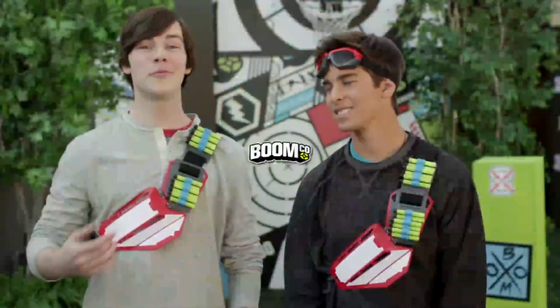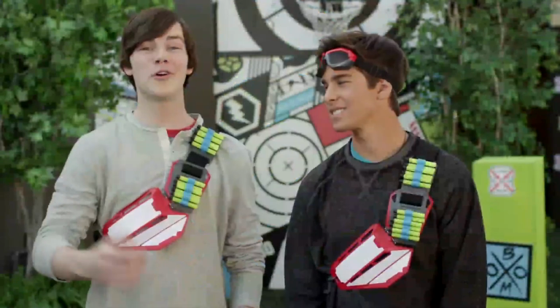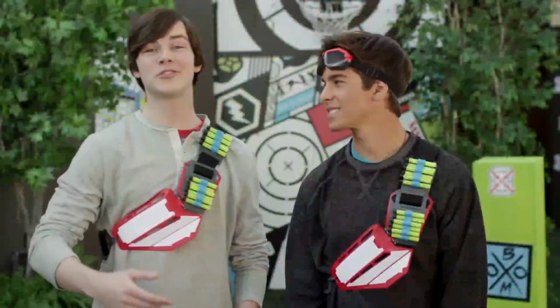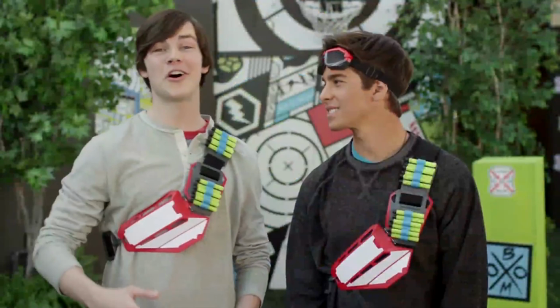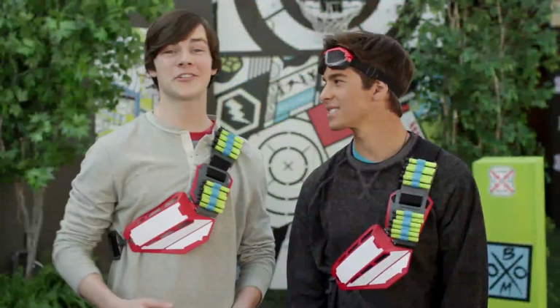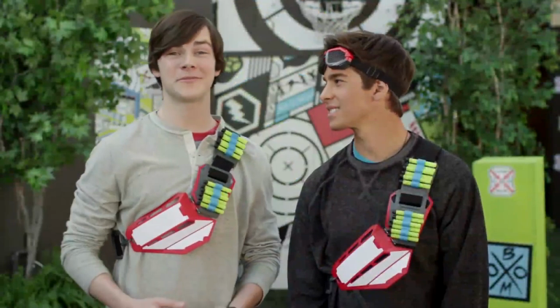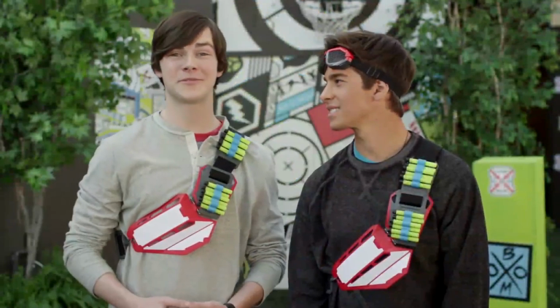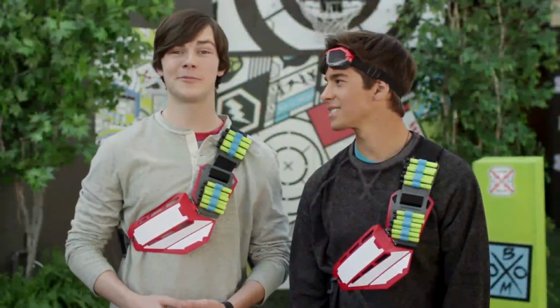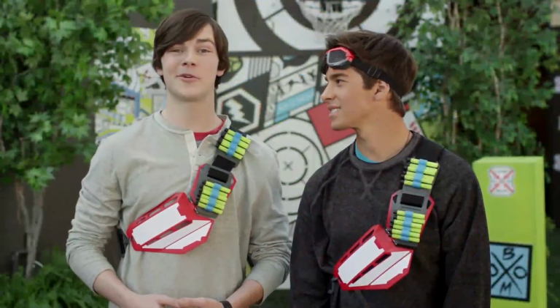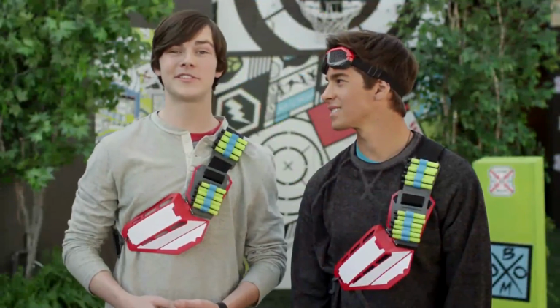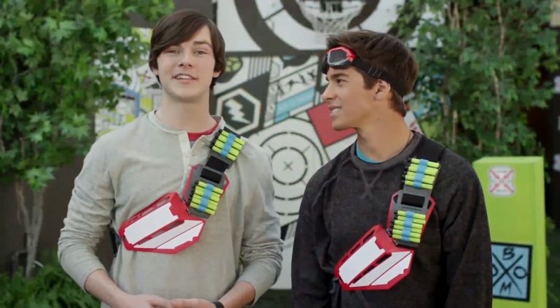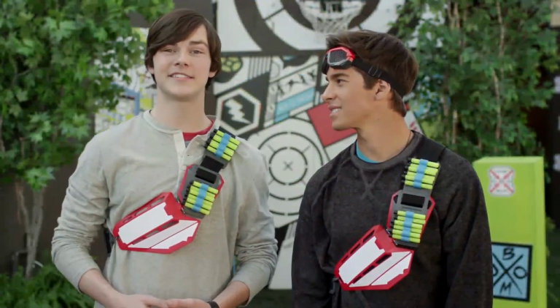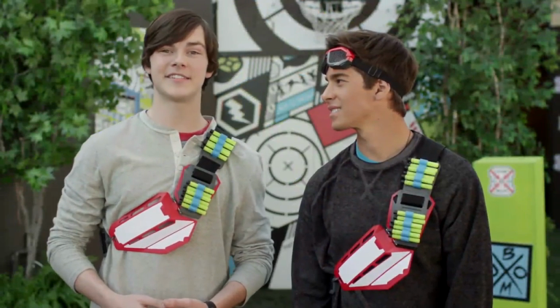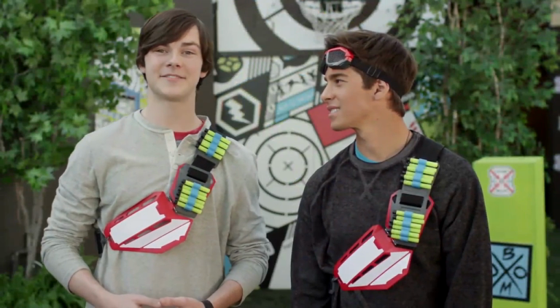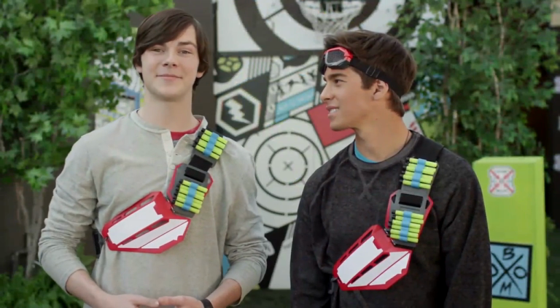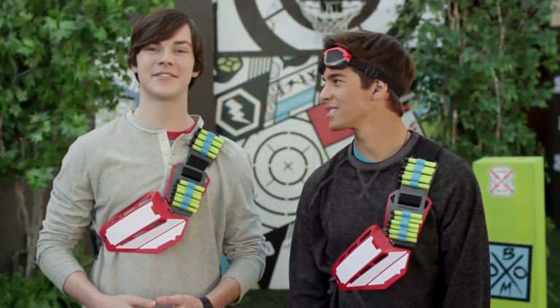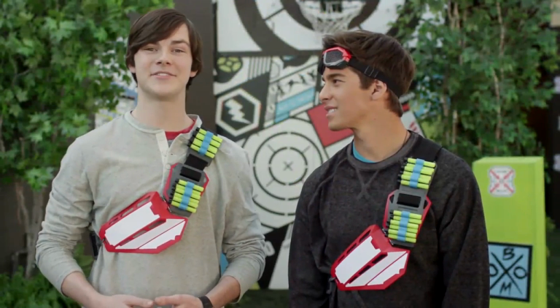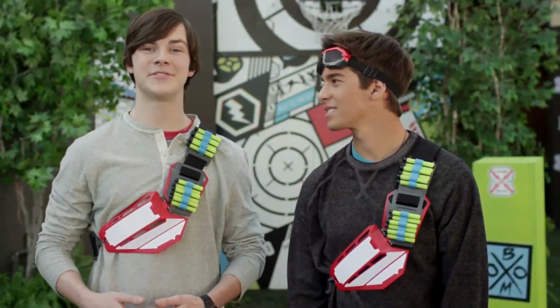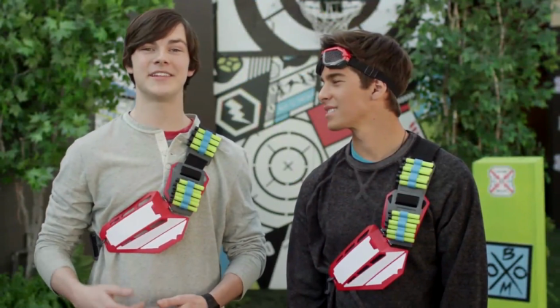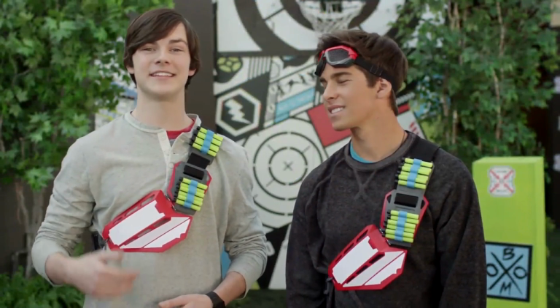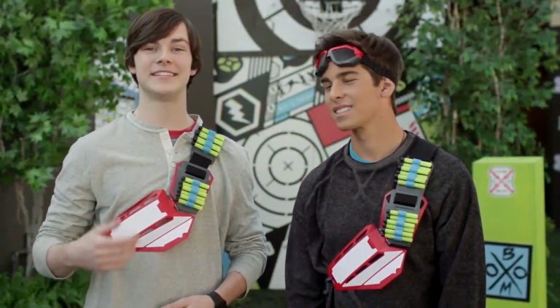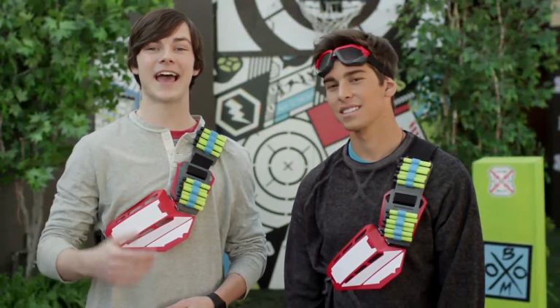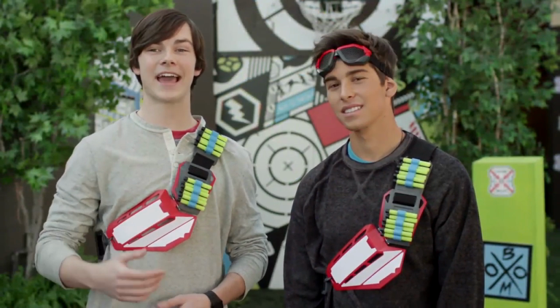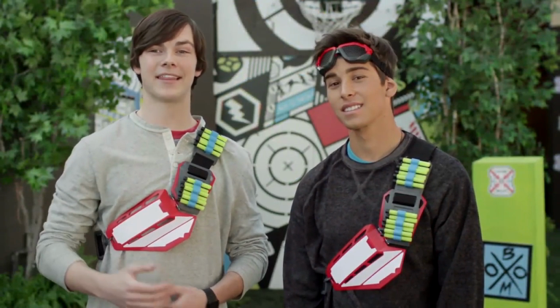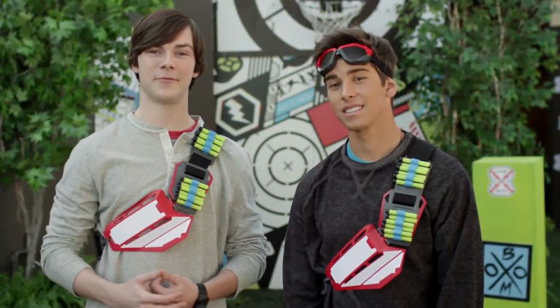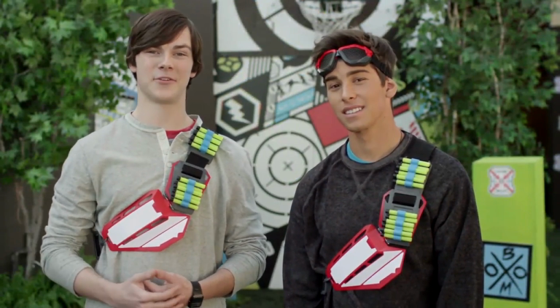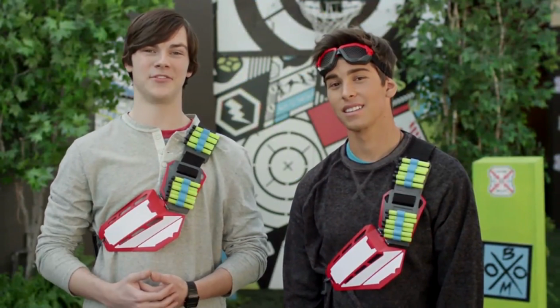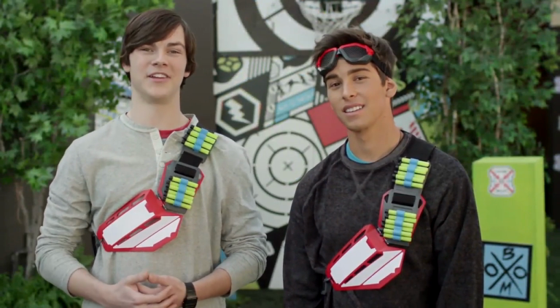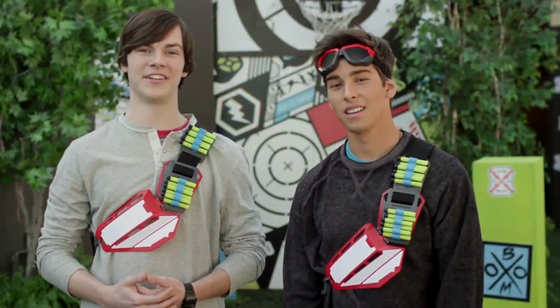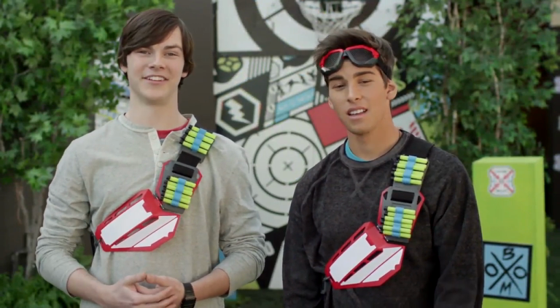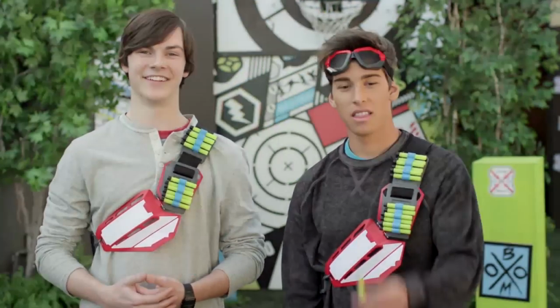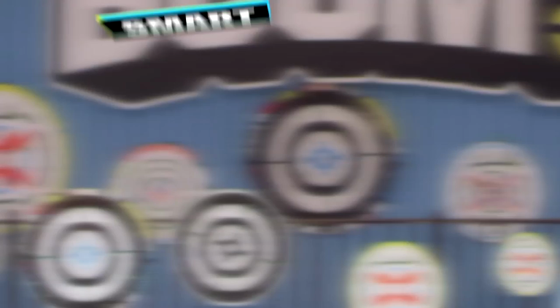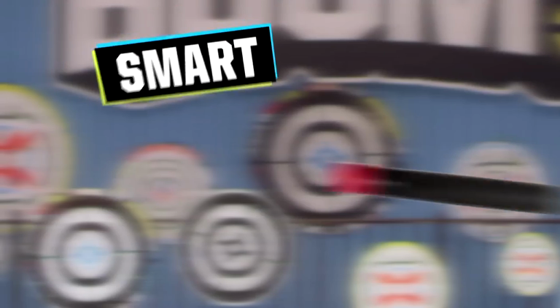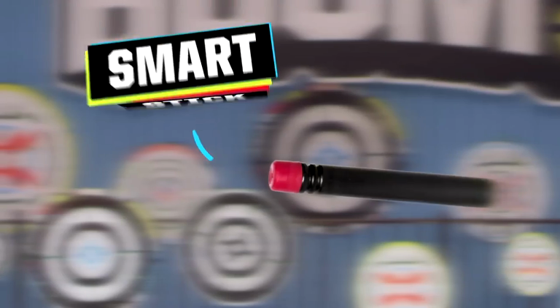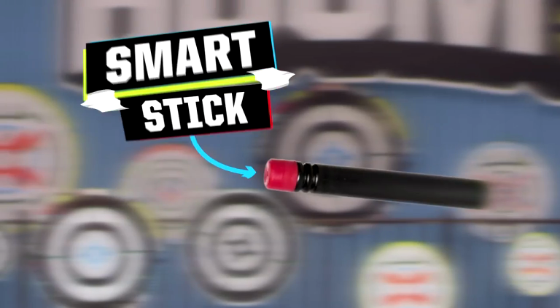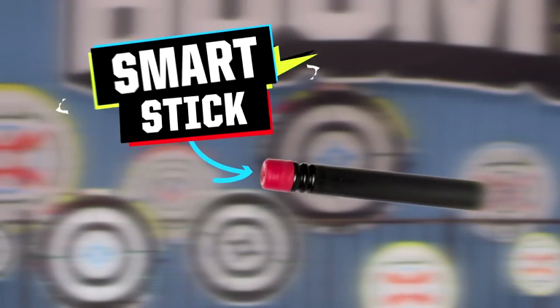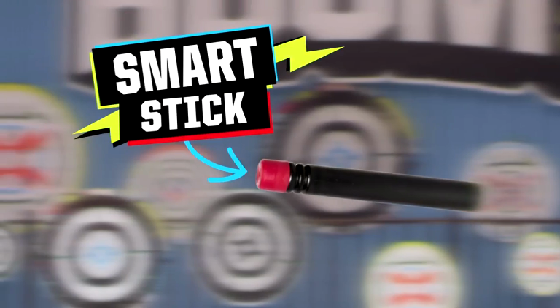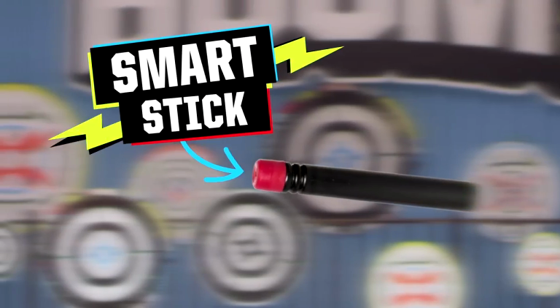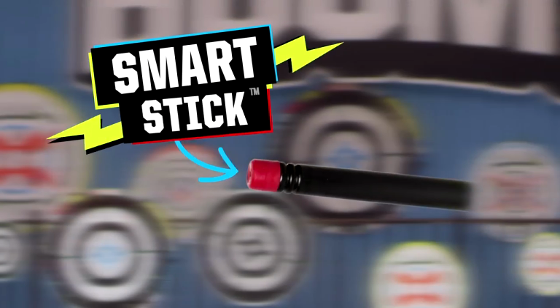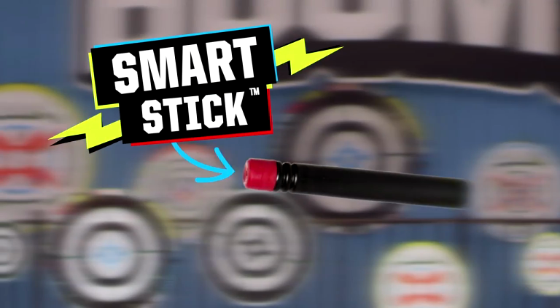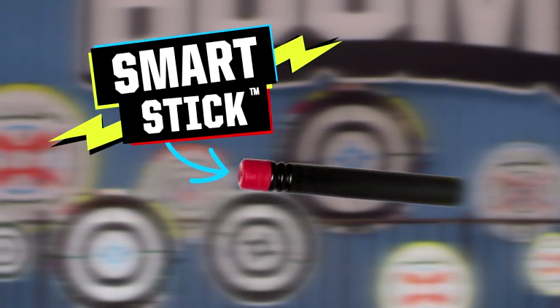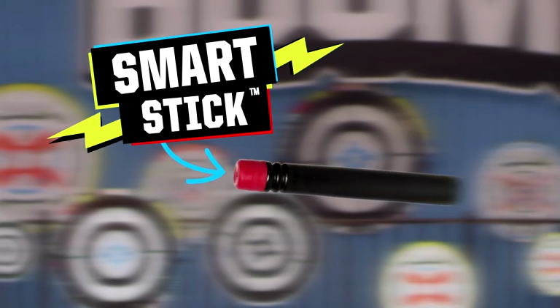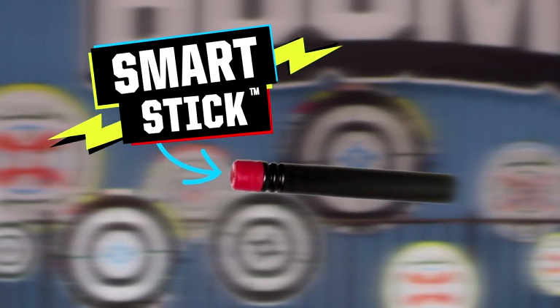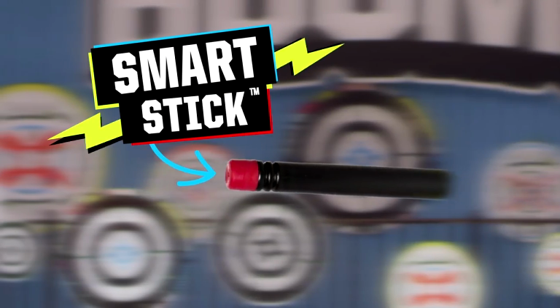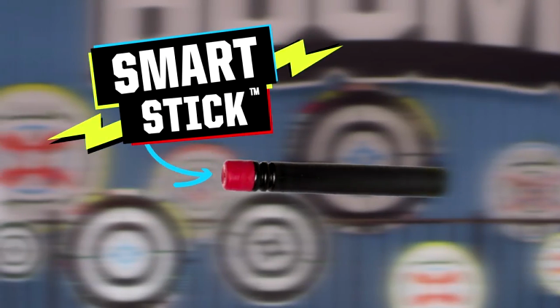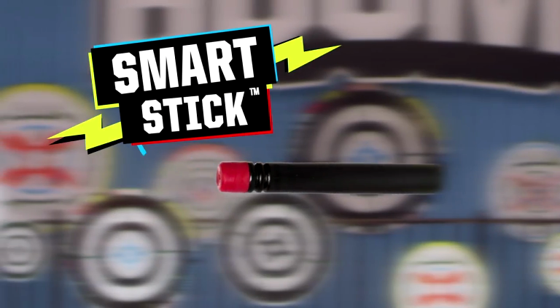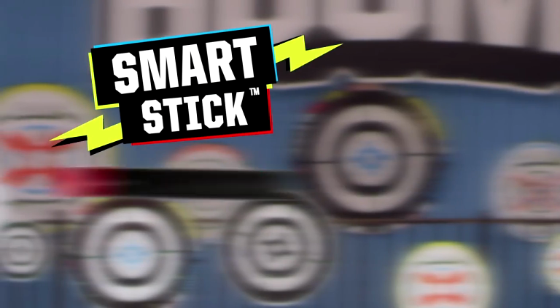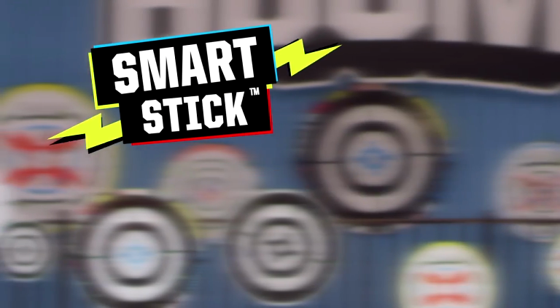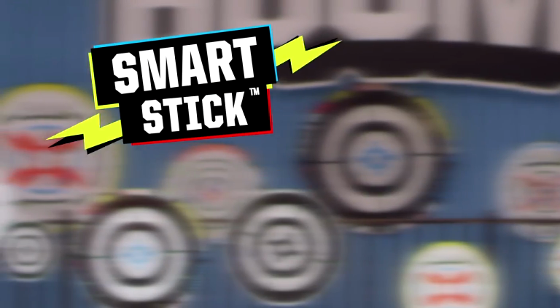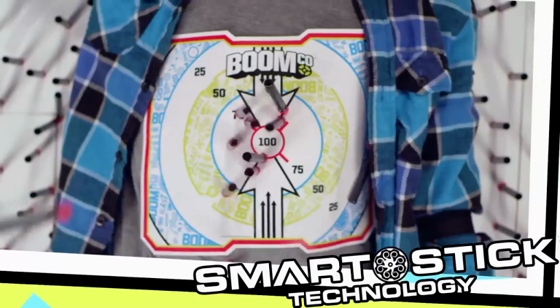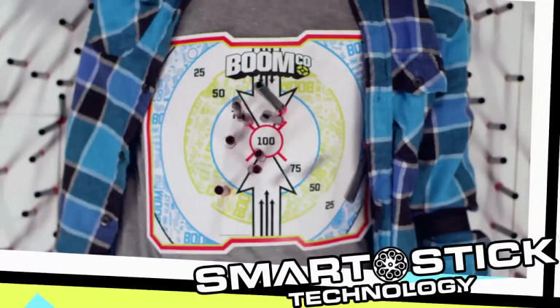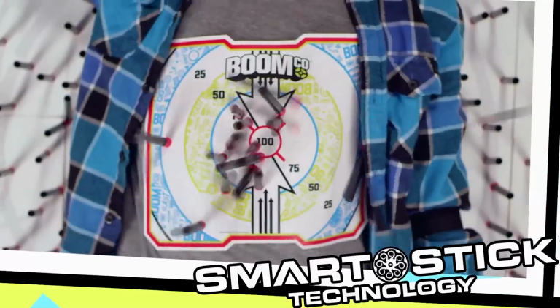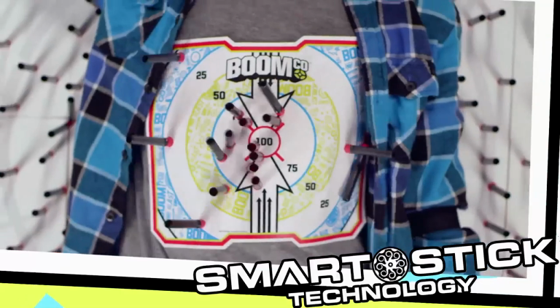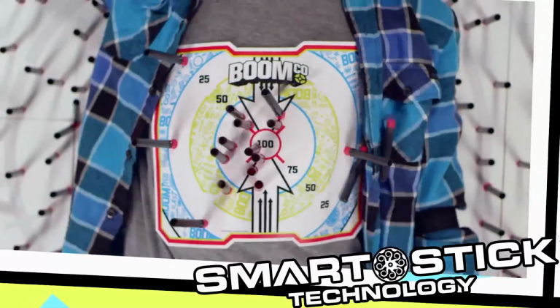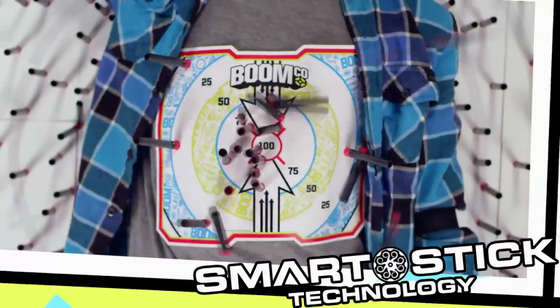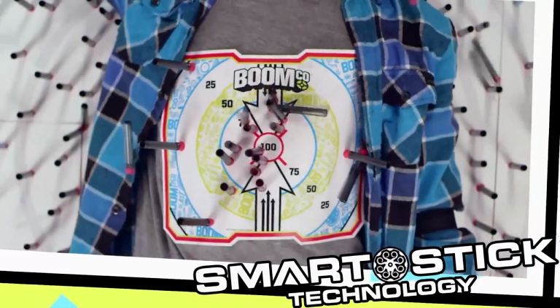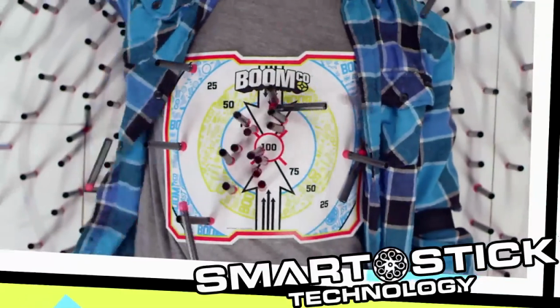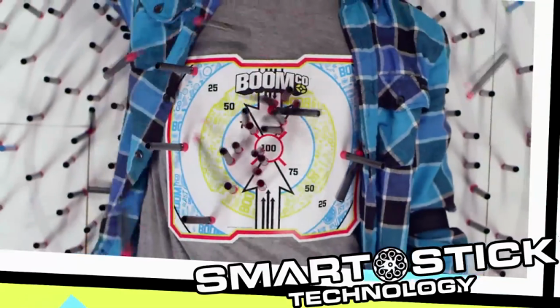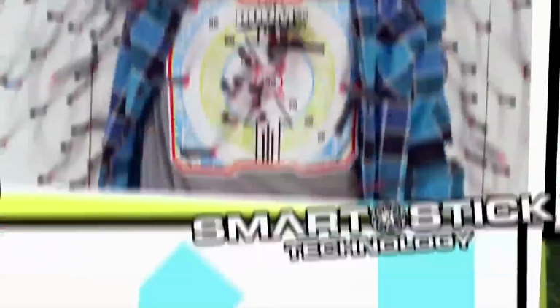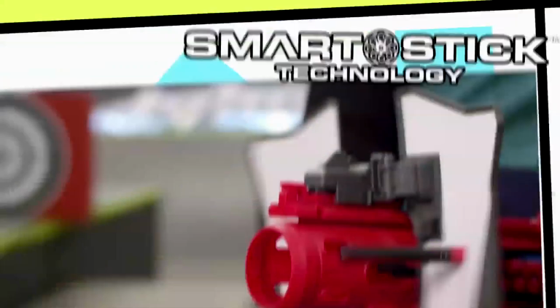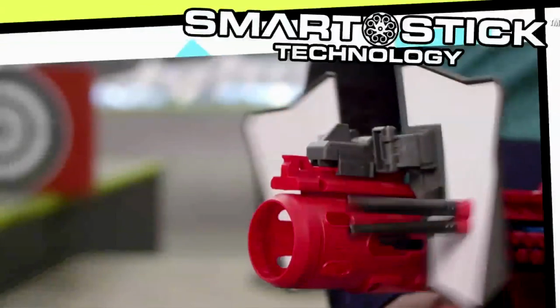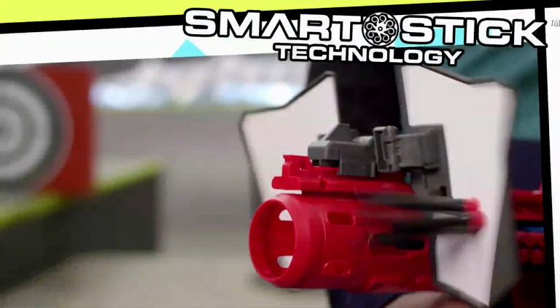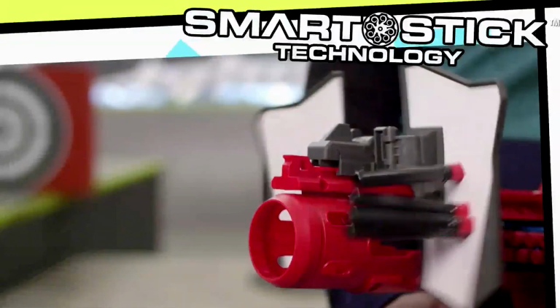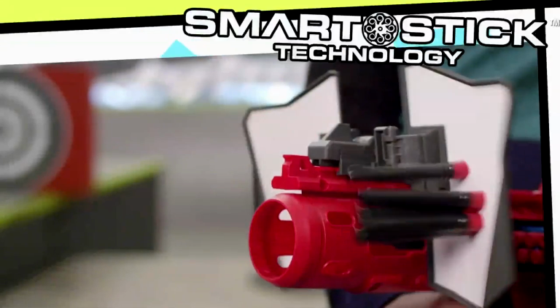Boomco's awesome smart stick system lets you see exactly where you nailed it. The tip of every dart sticks like crazy to all smart stick targets and shields.